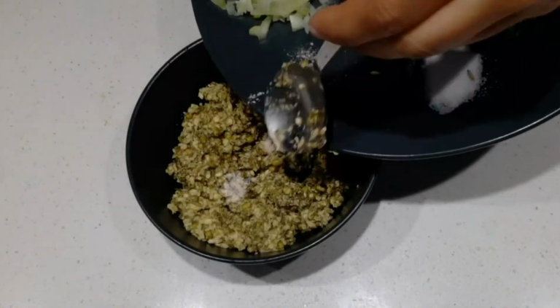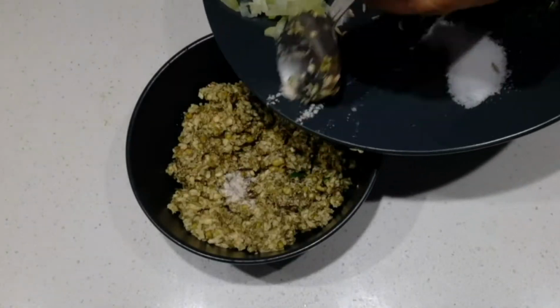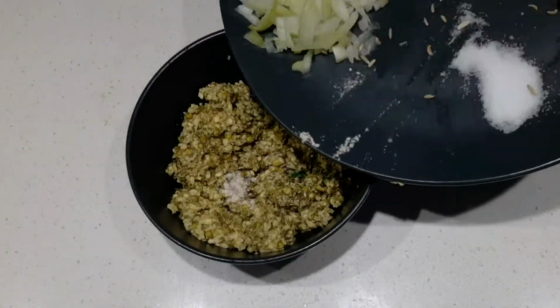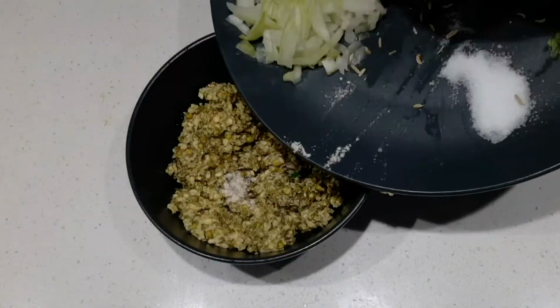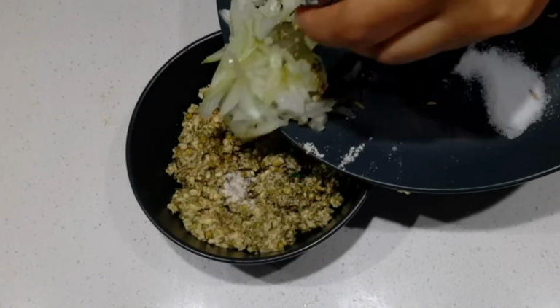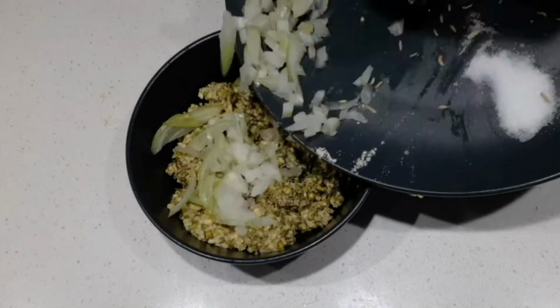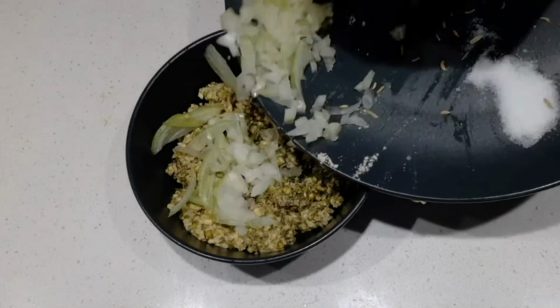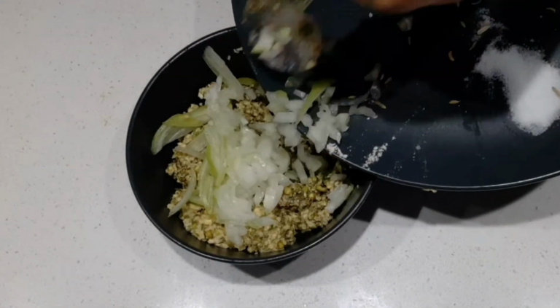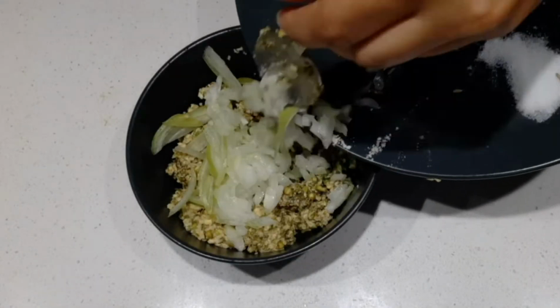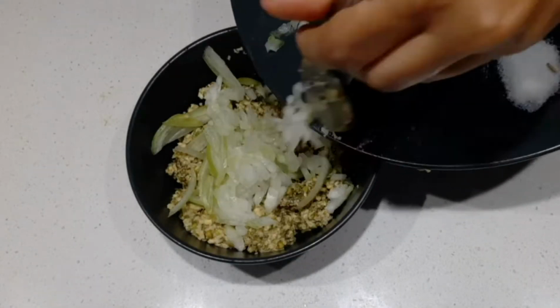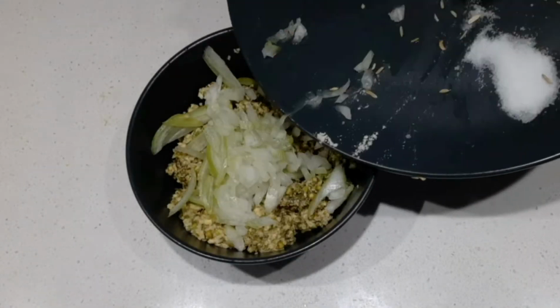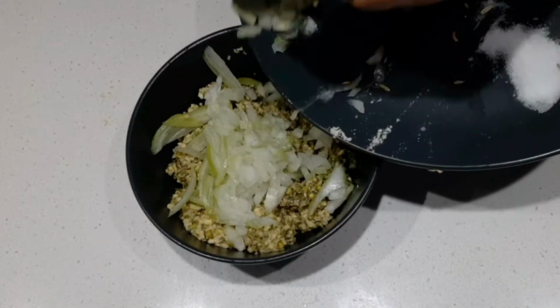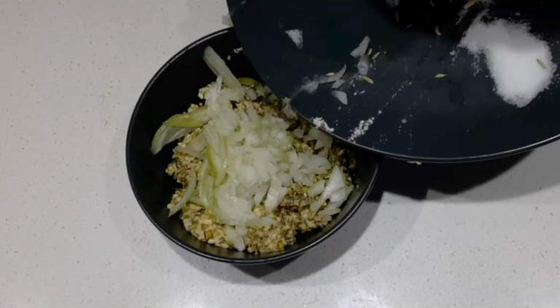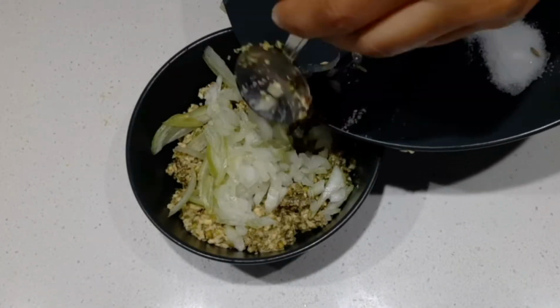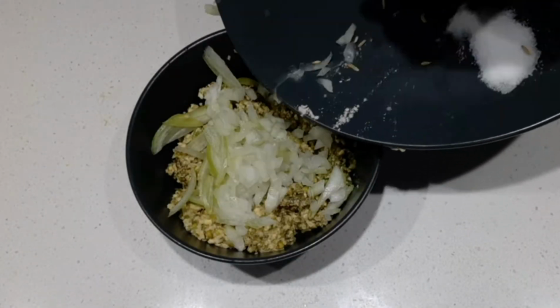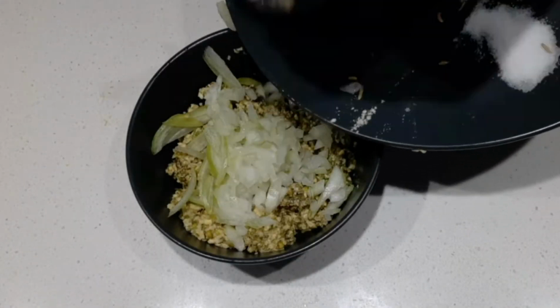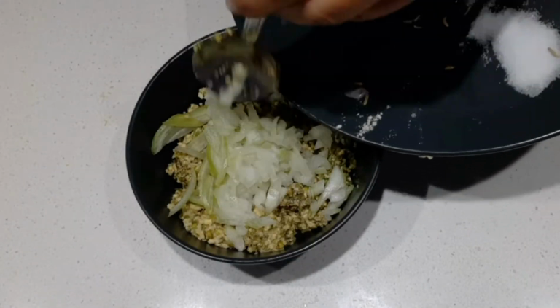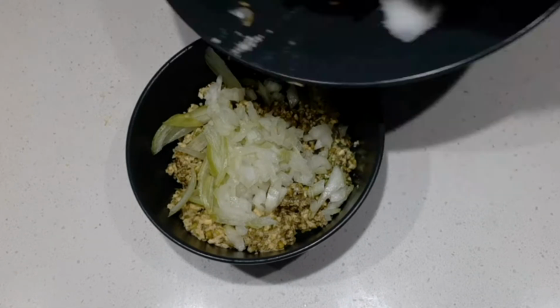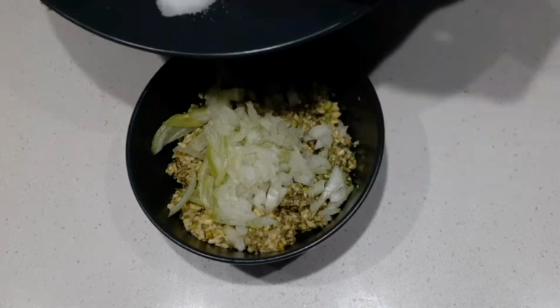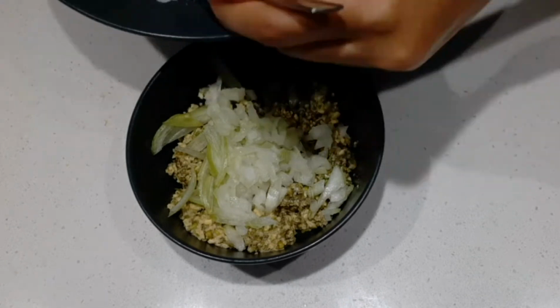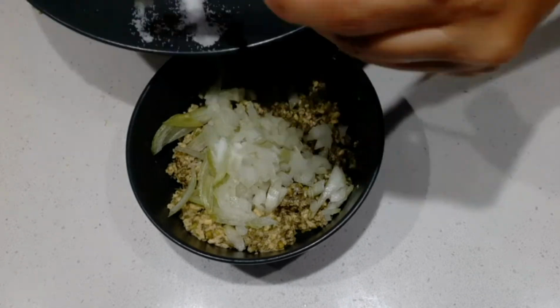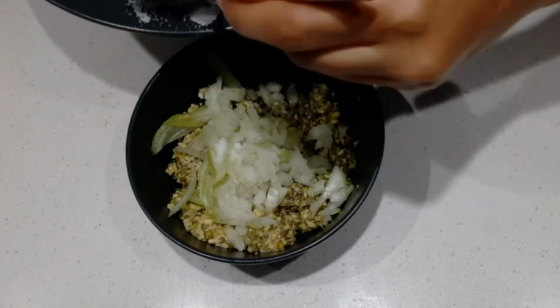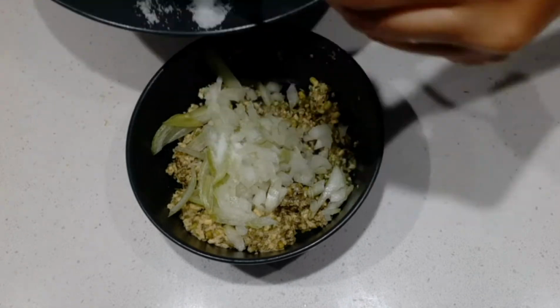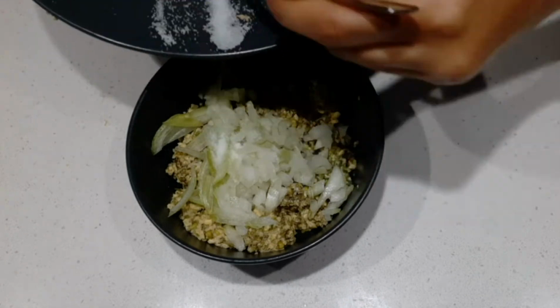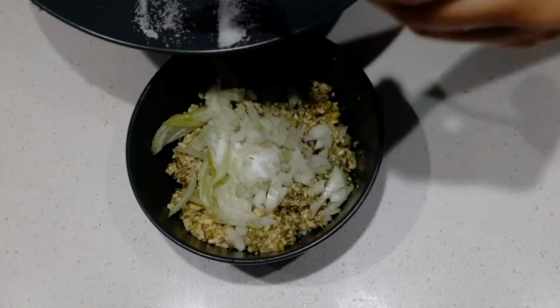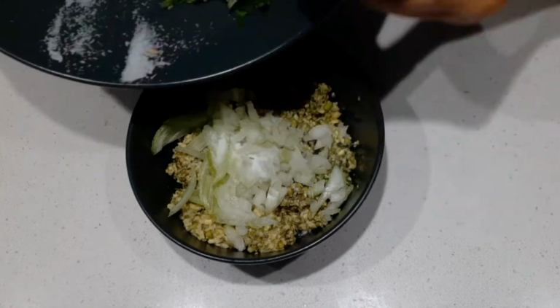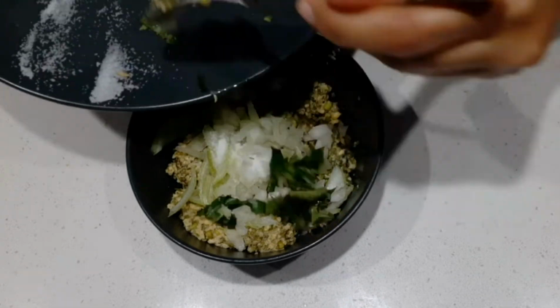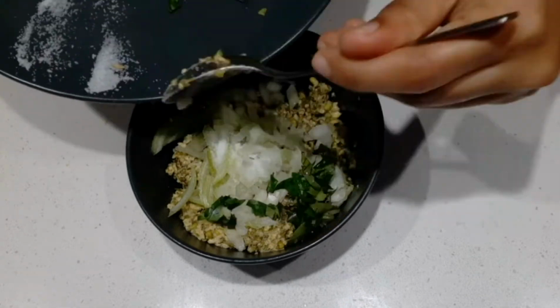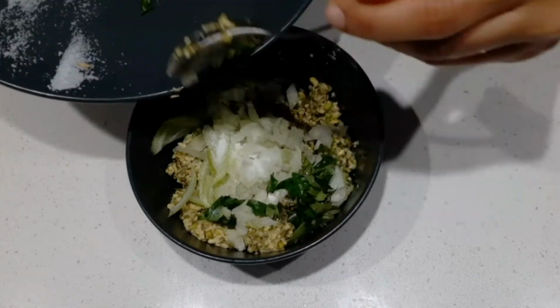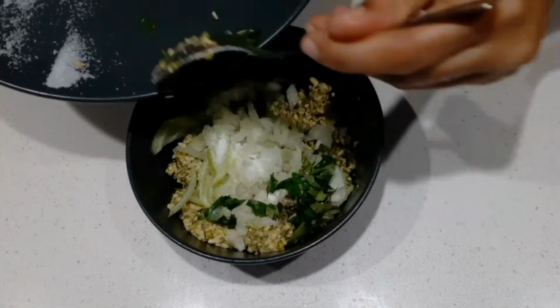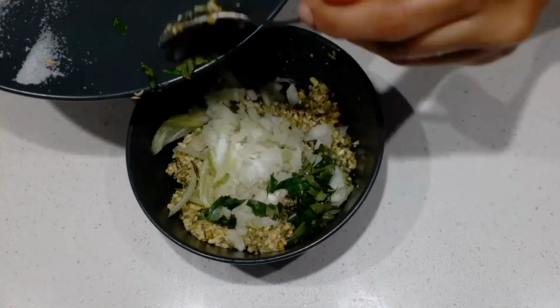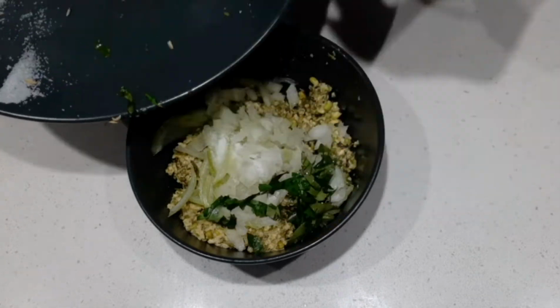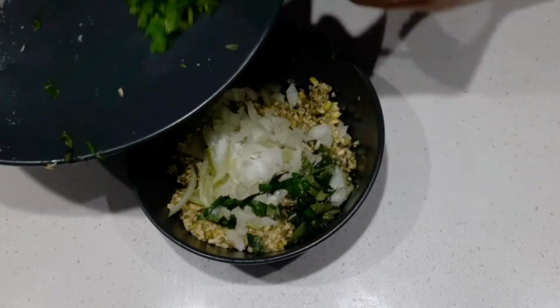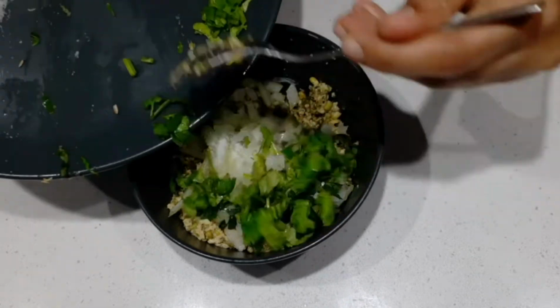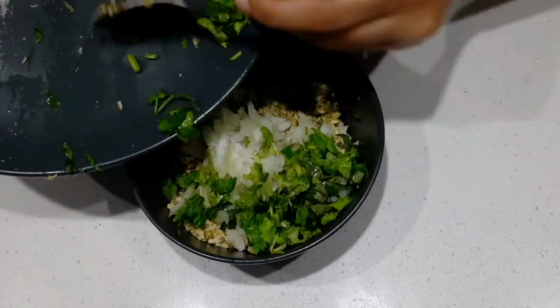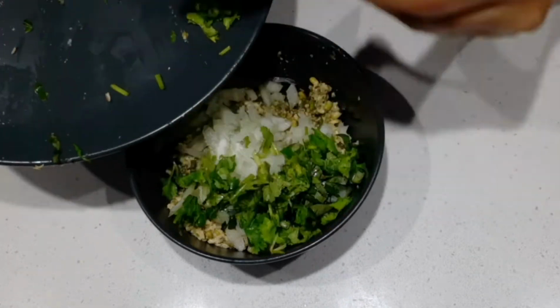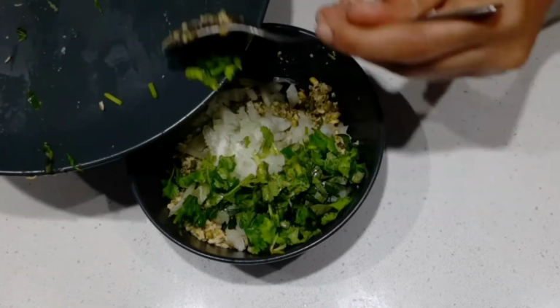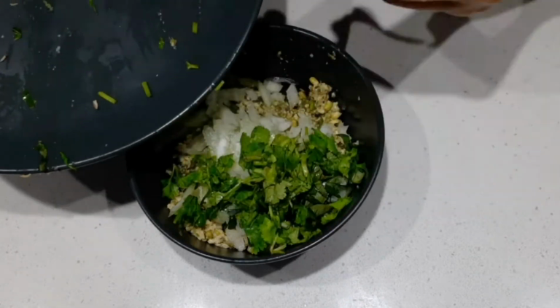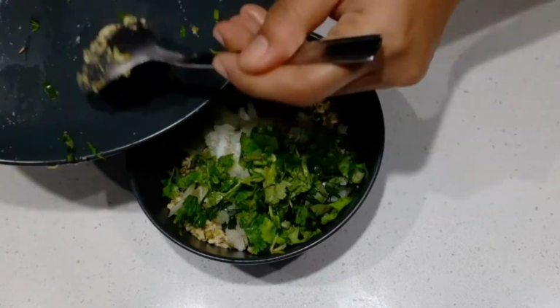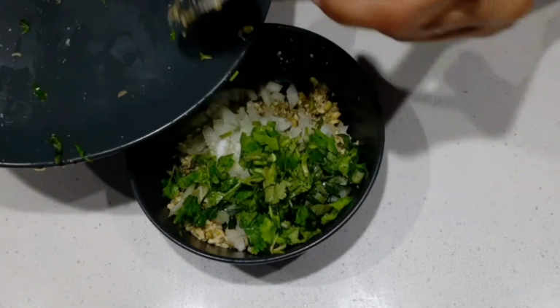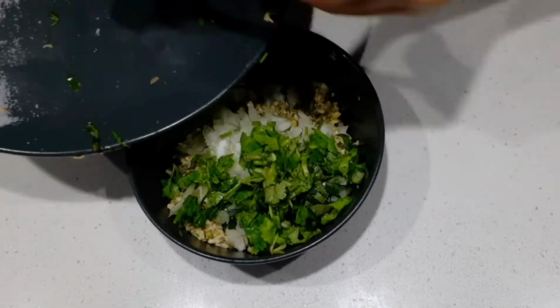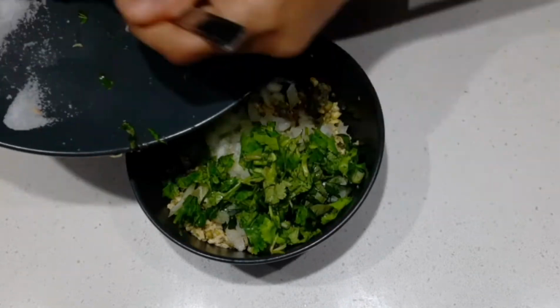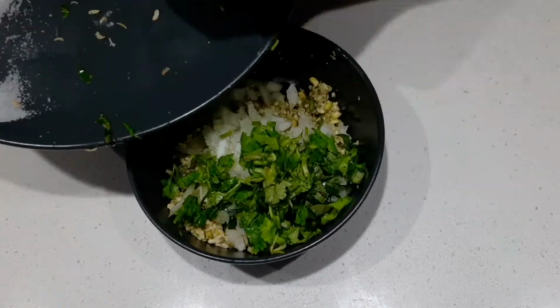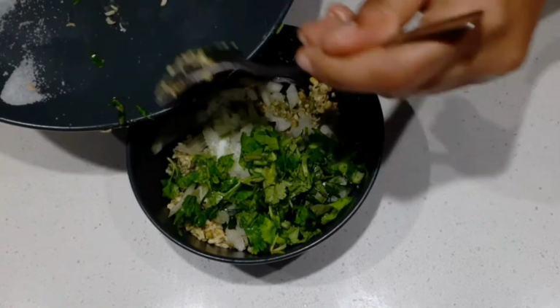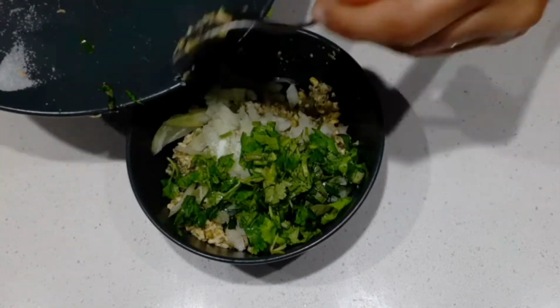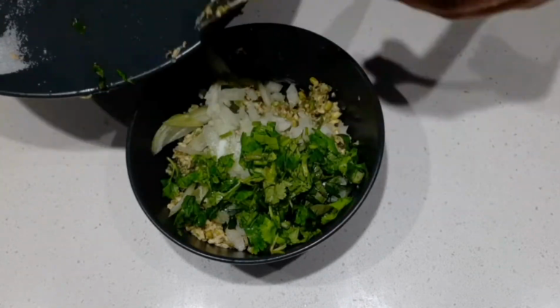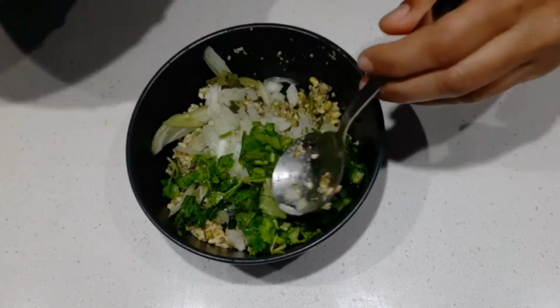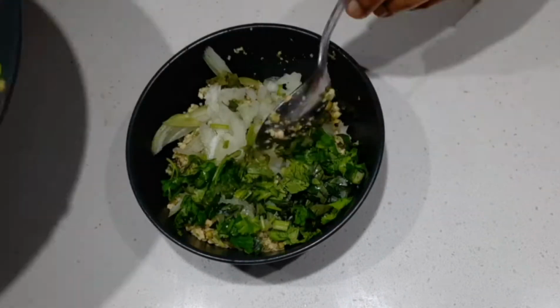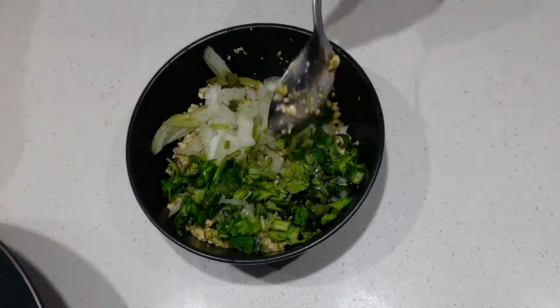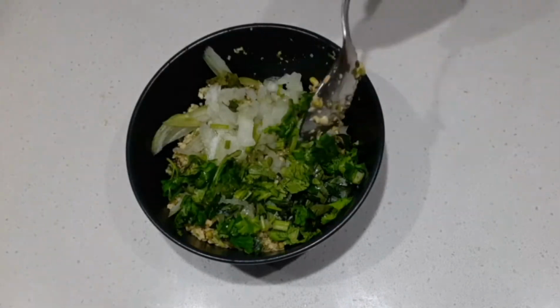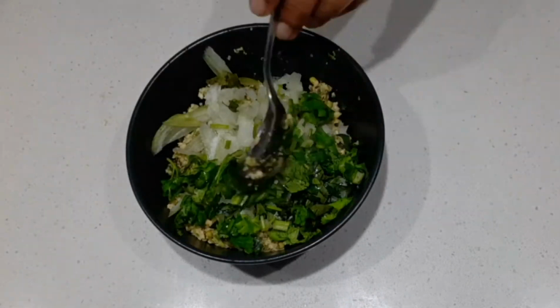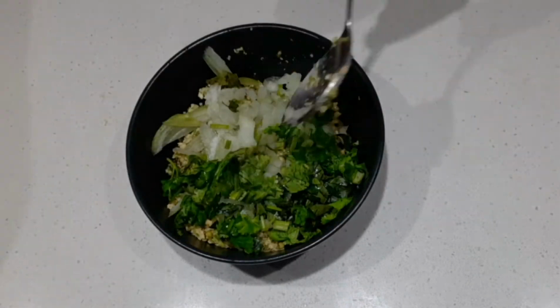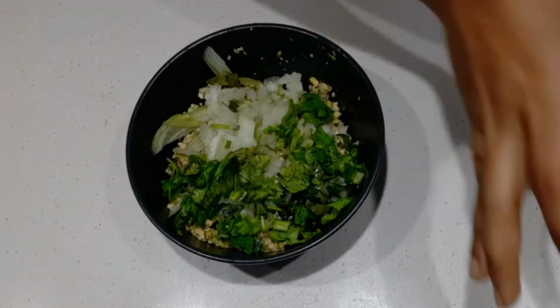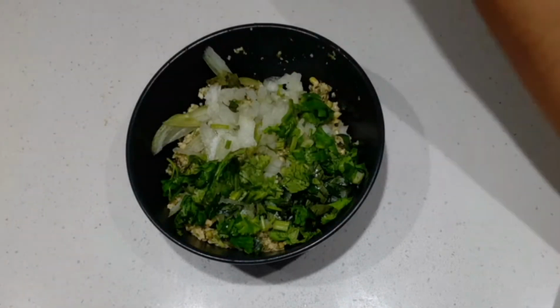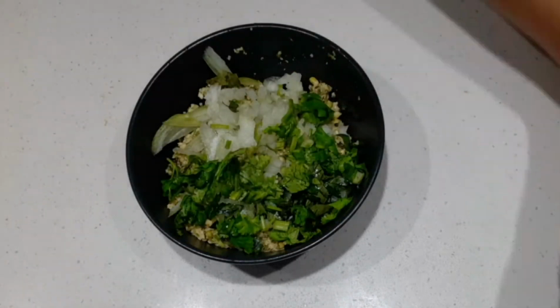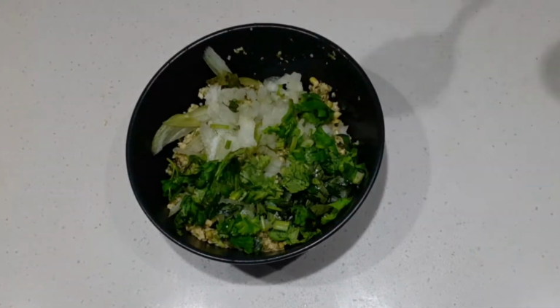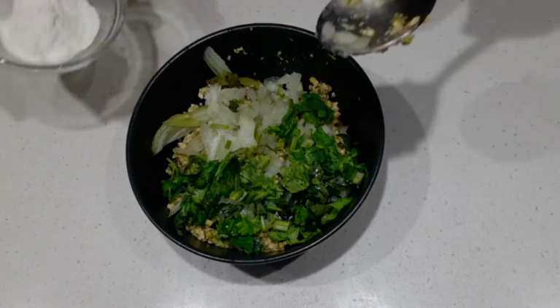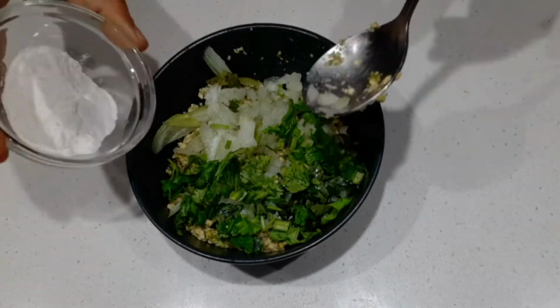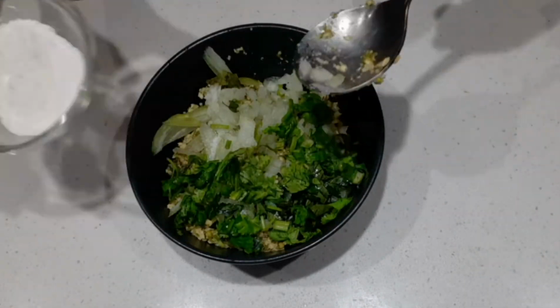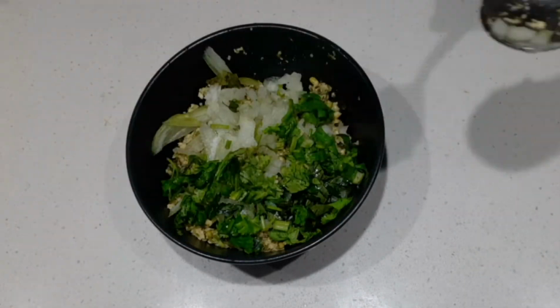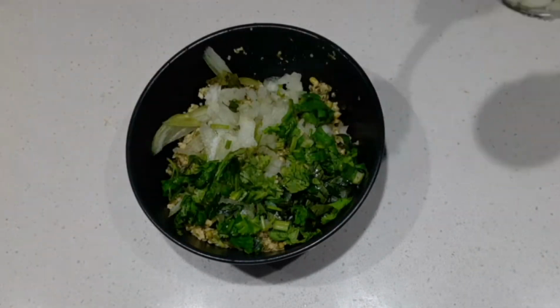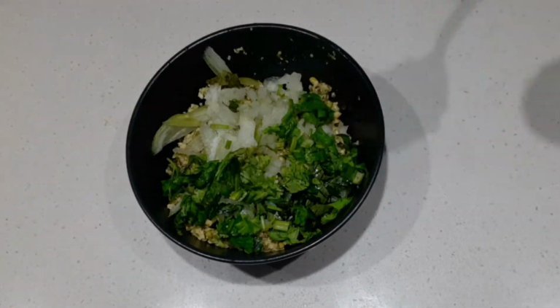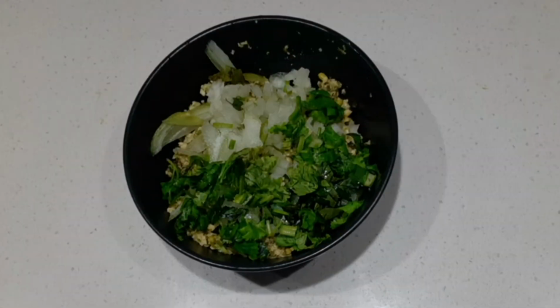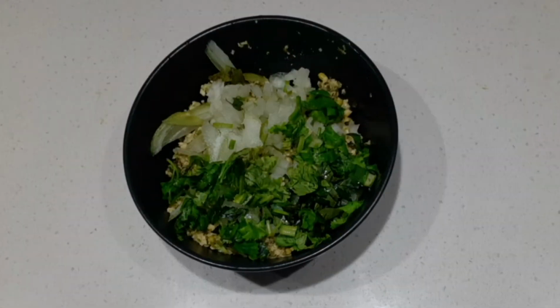Add cheese, pepper, corn, garlic, and sweet carrot.